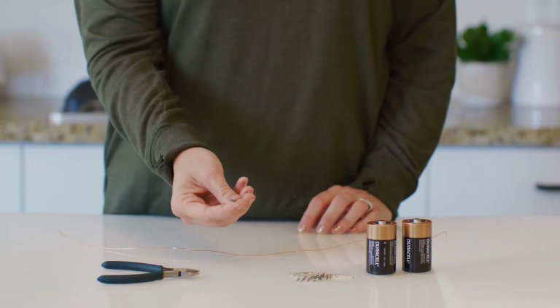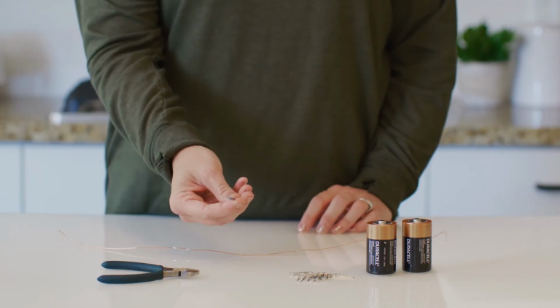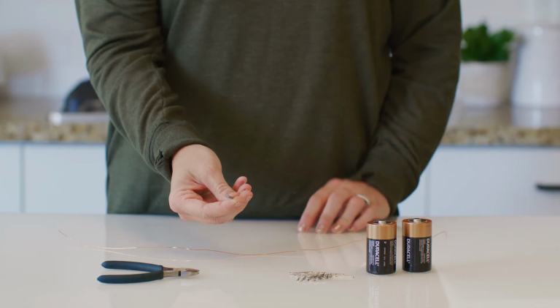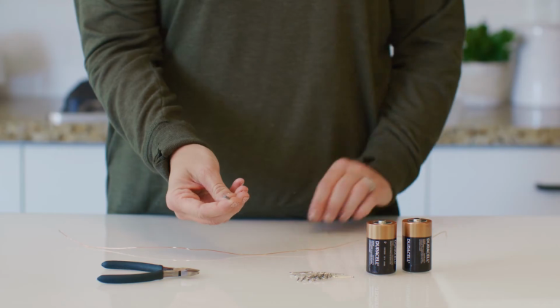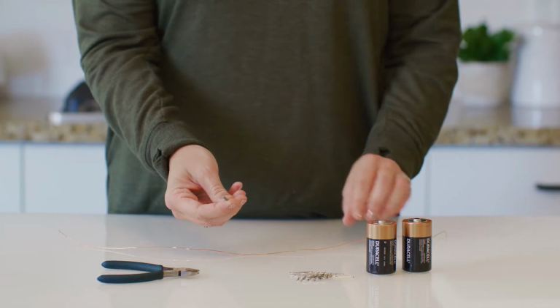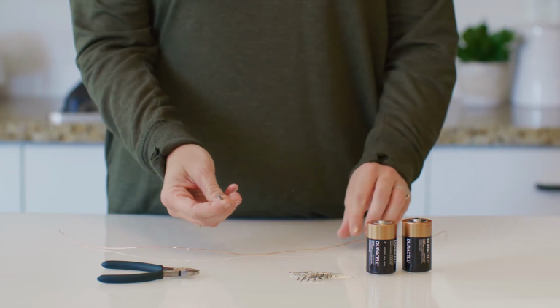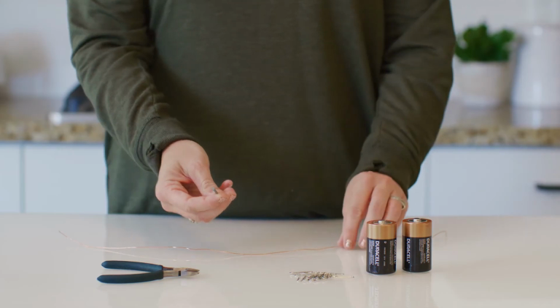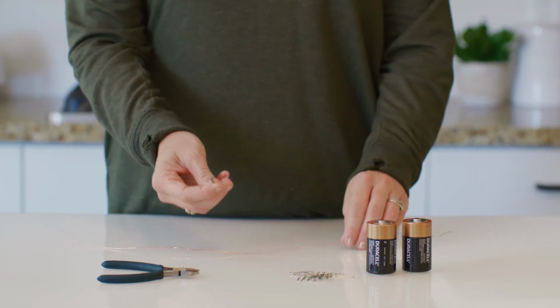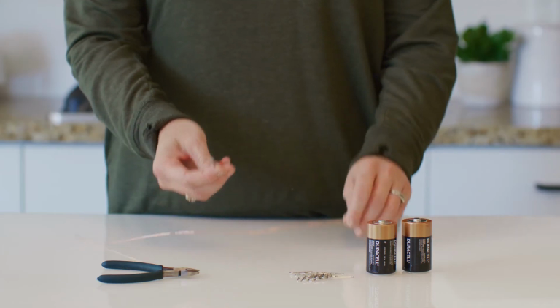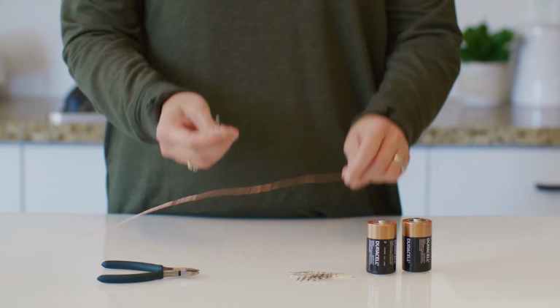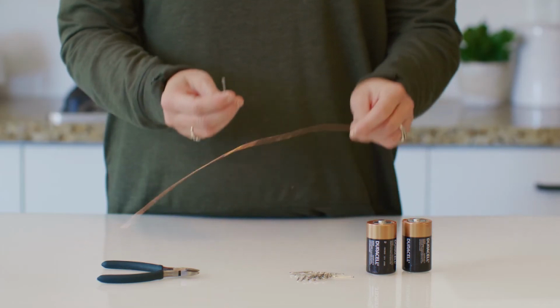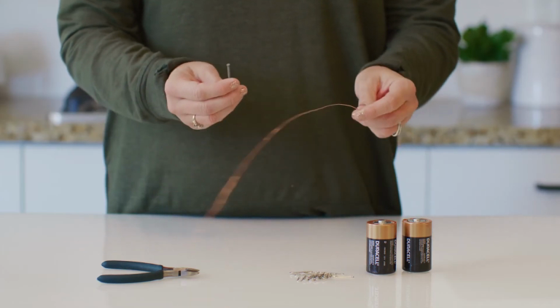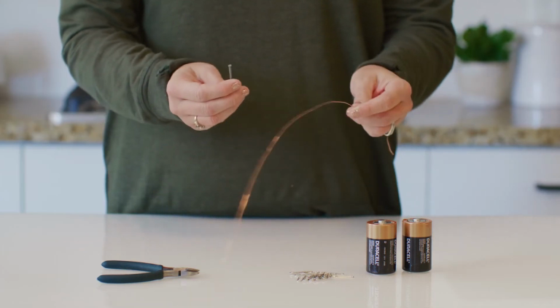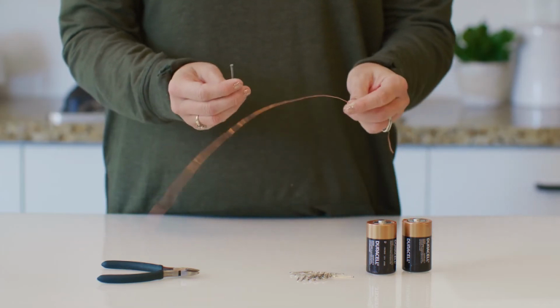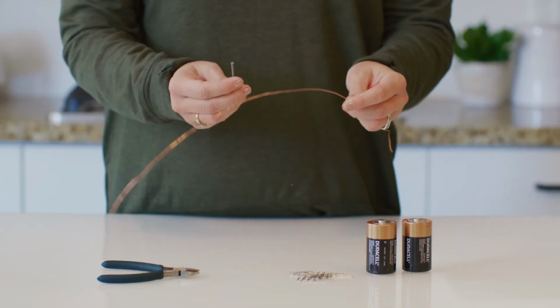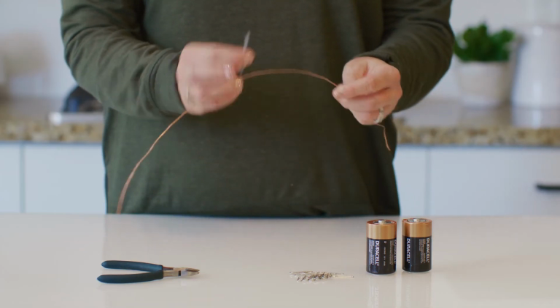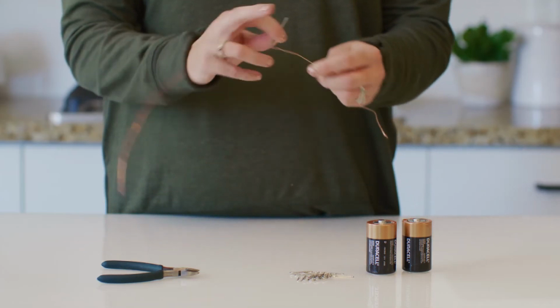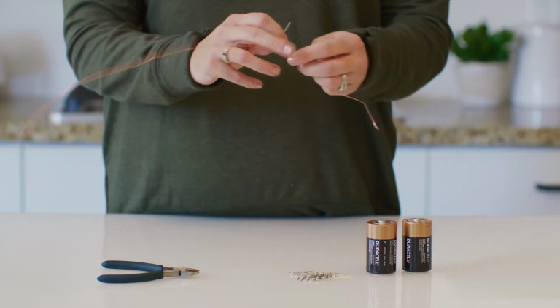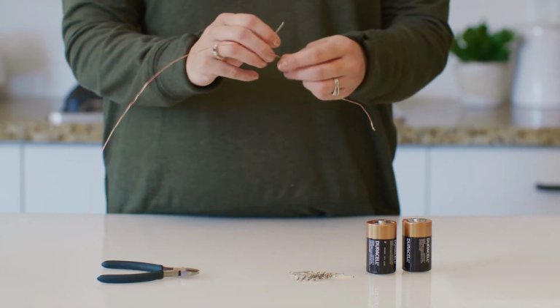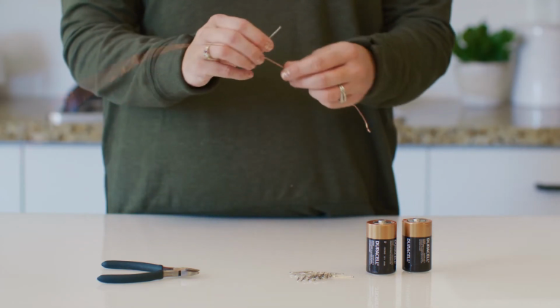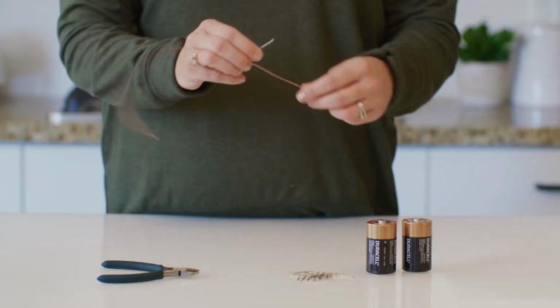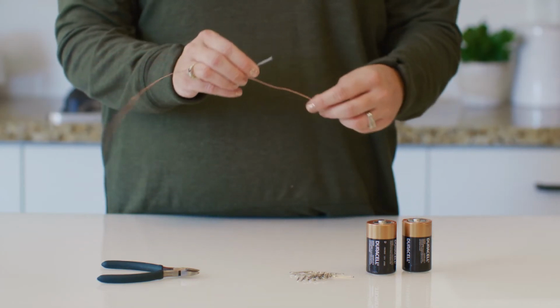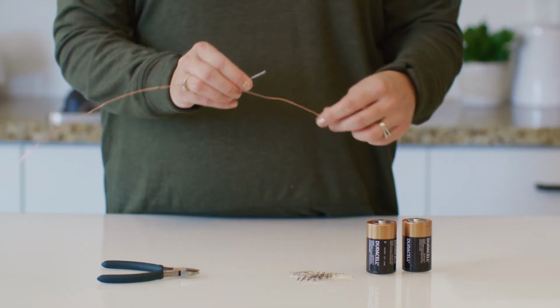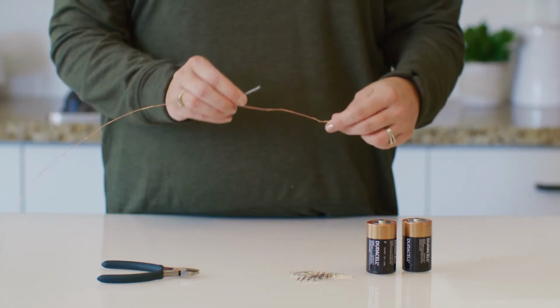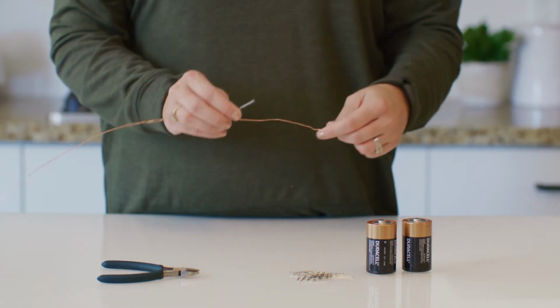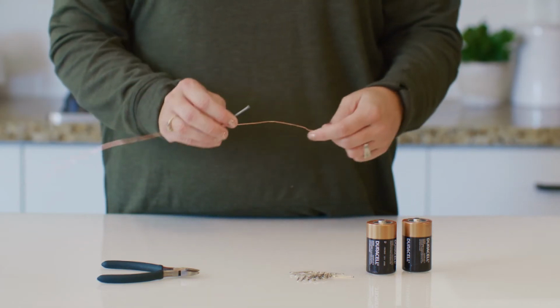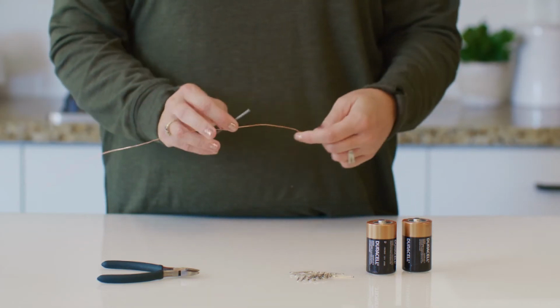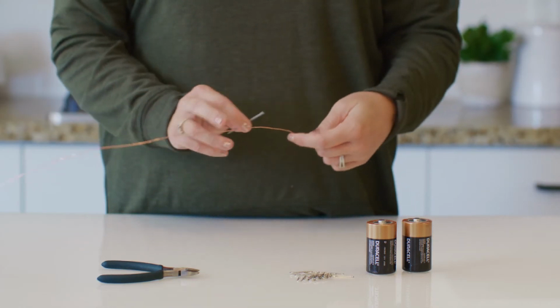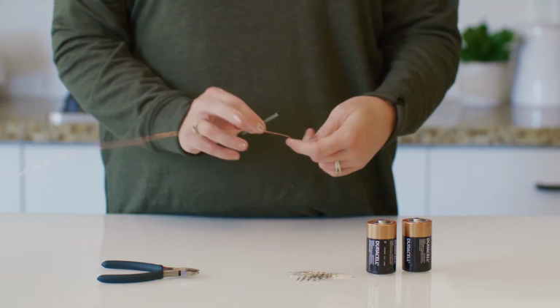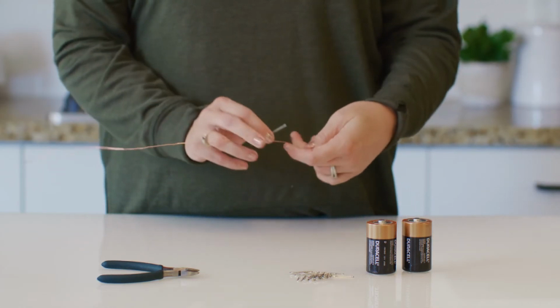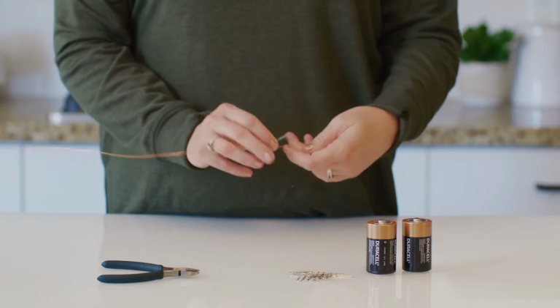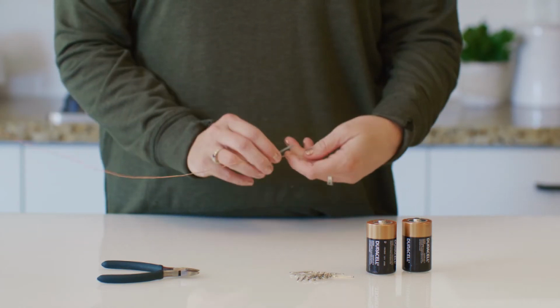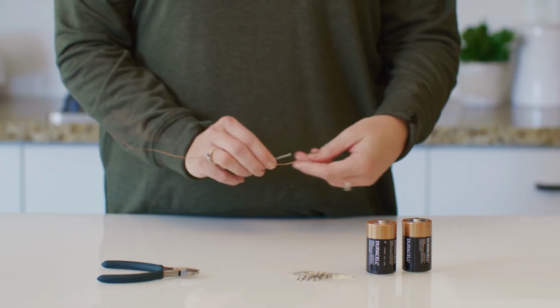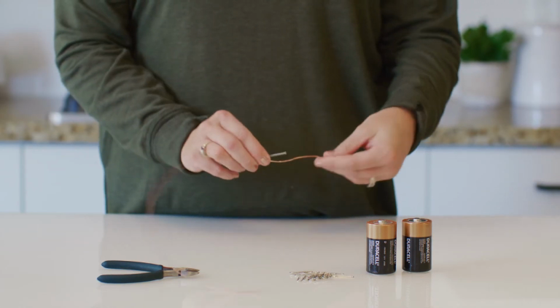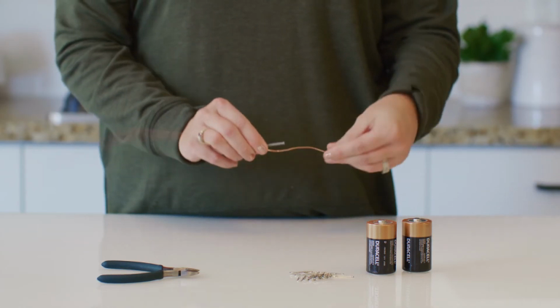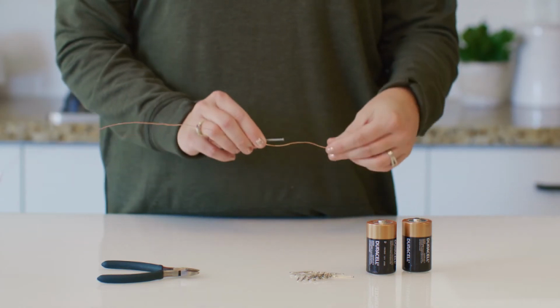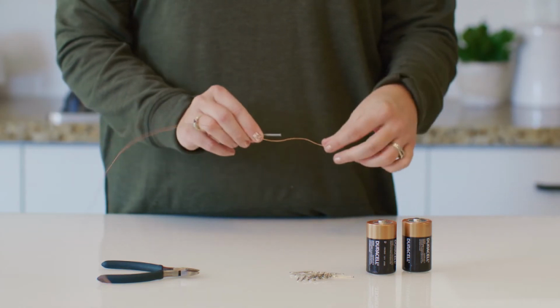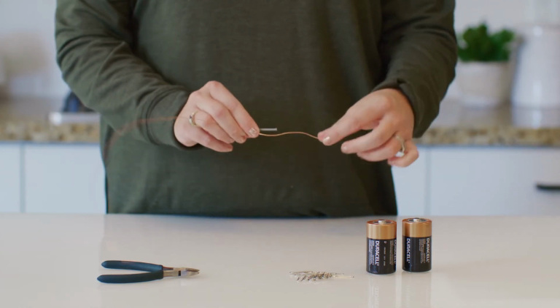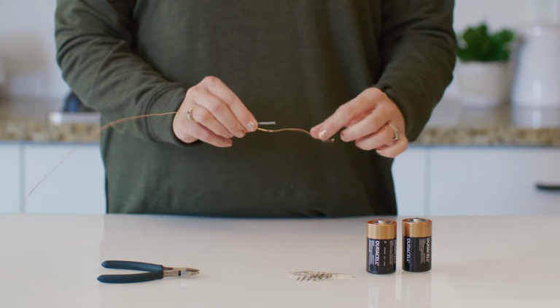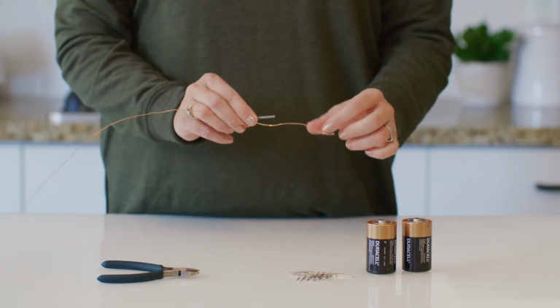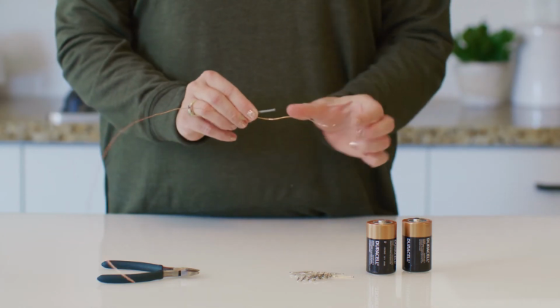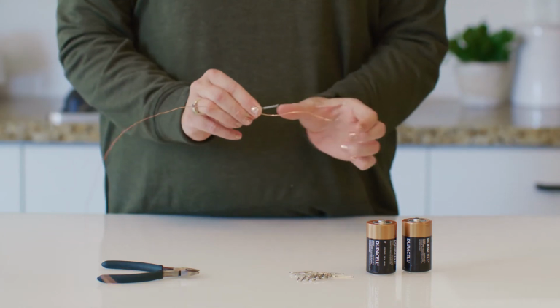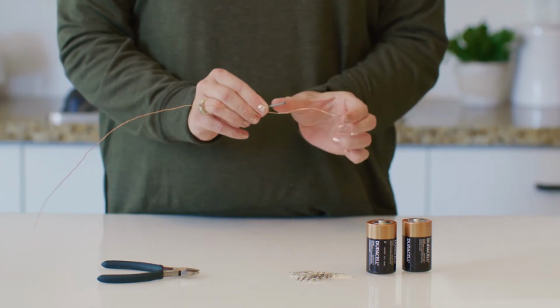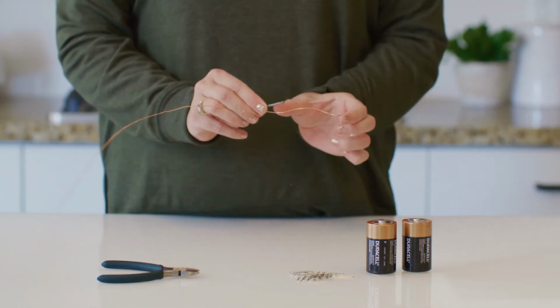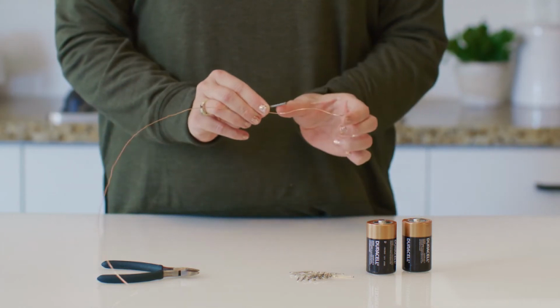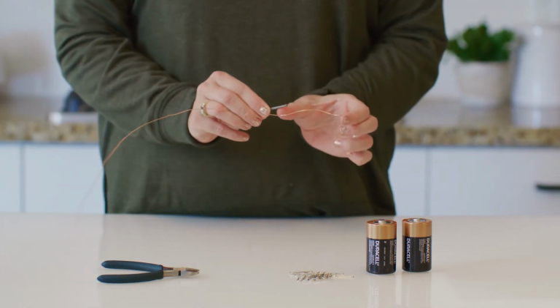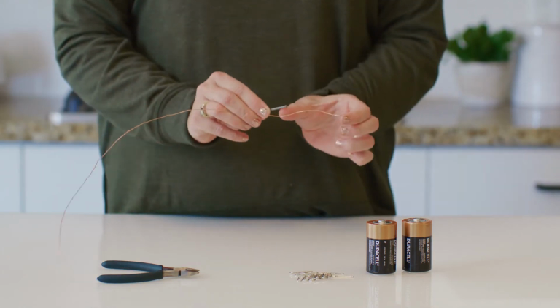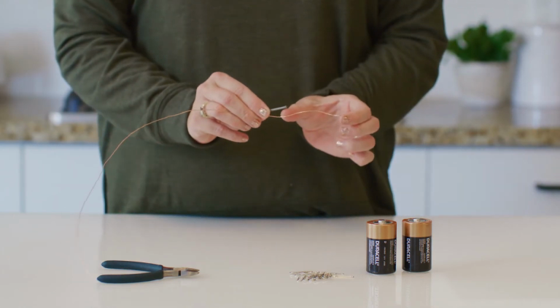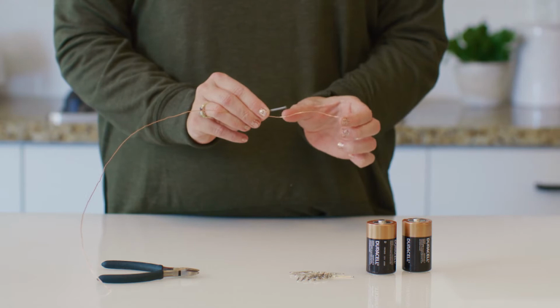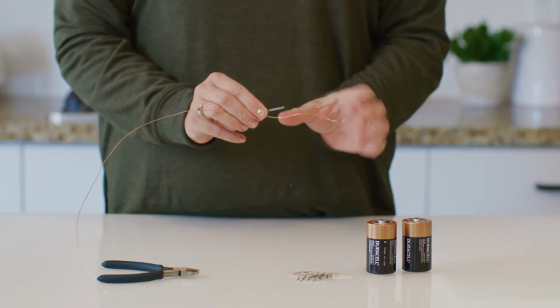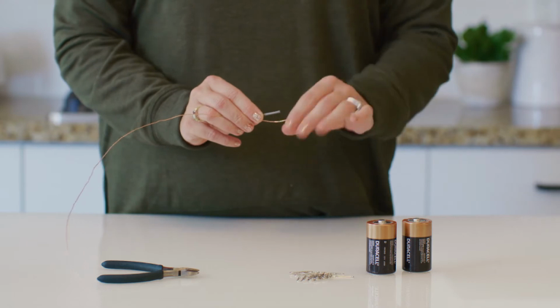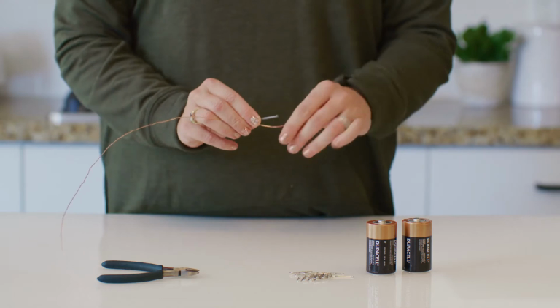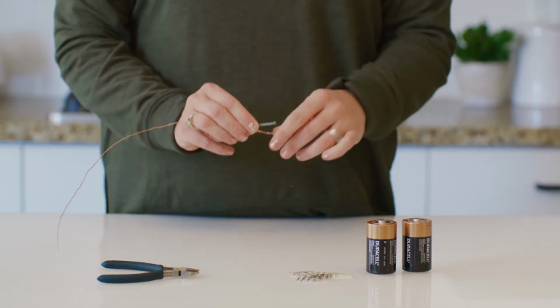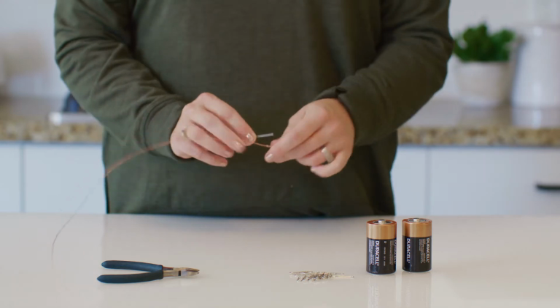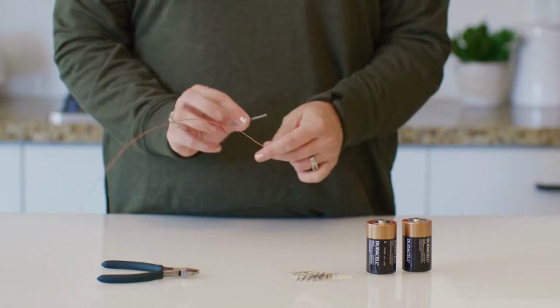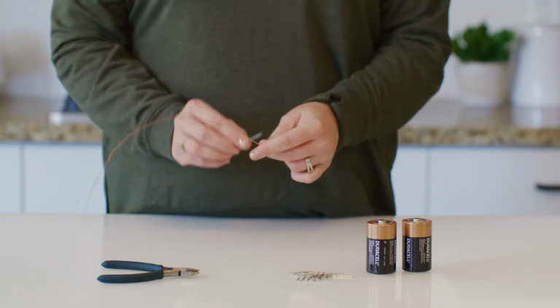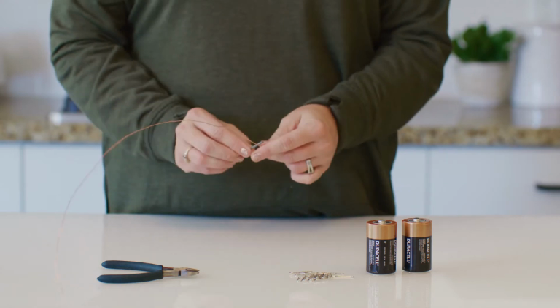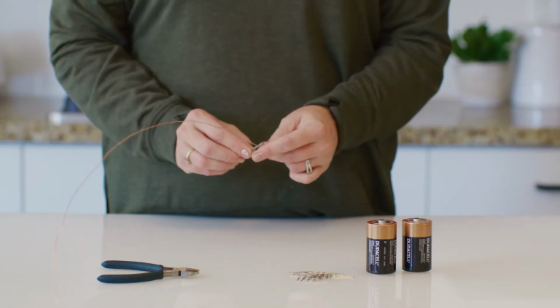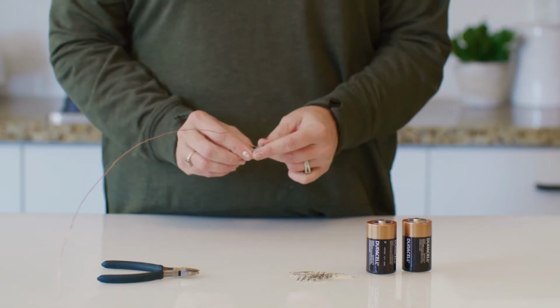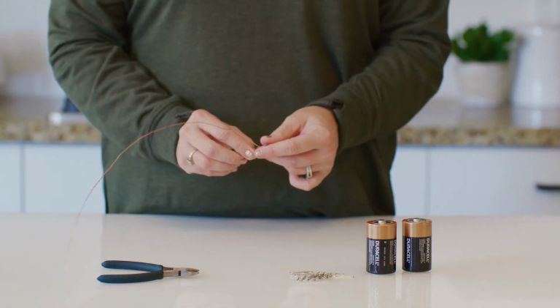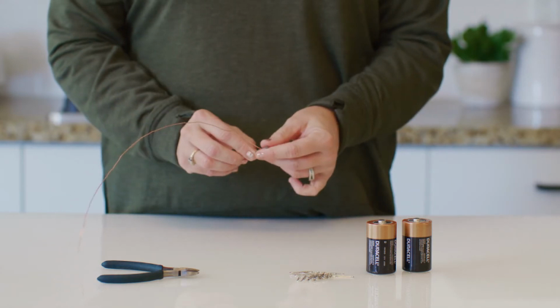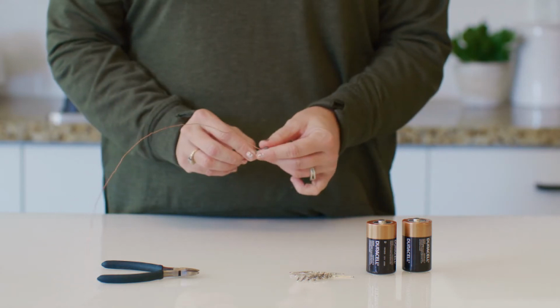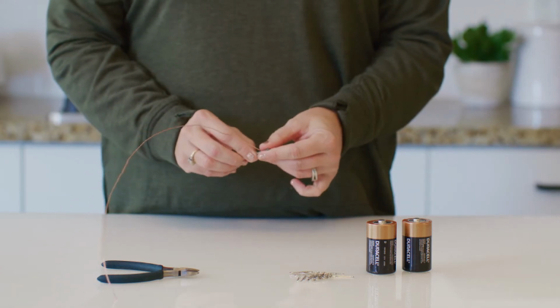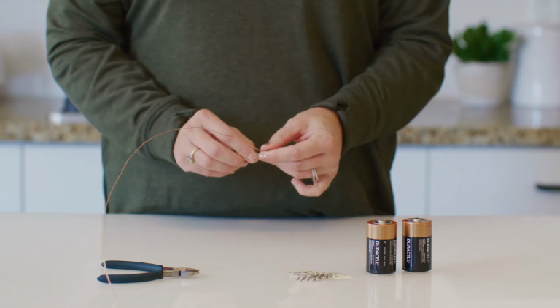We're going to take this nail and wrap this copper wire around 30 times, making sure to leave a length of wire on each end.